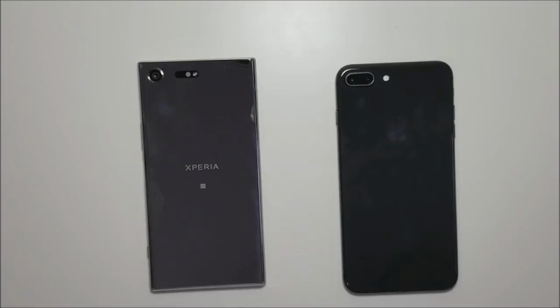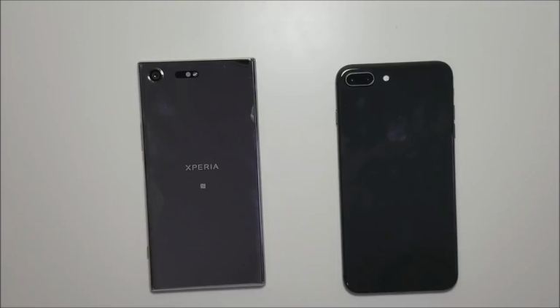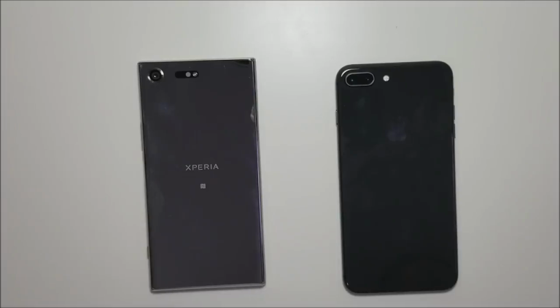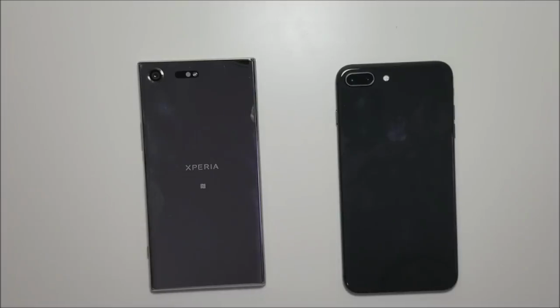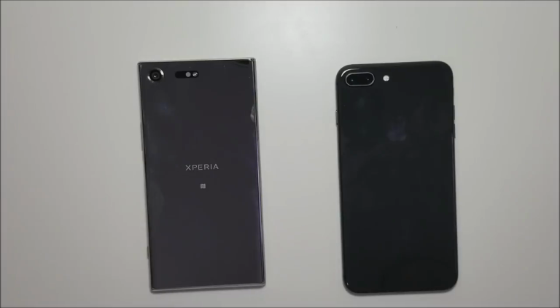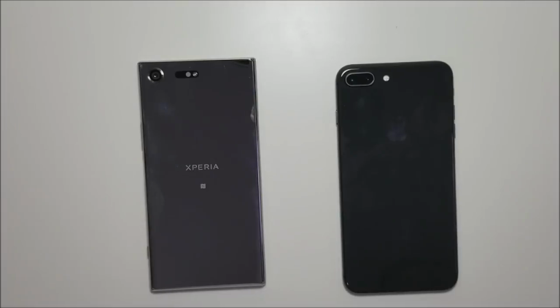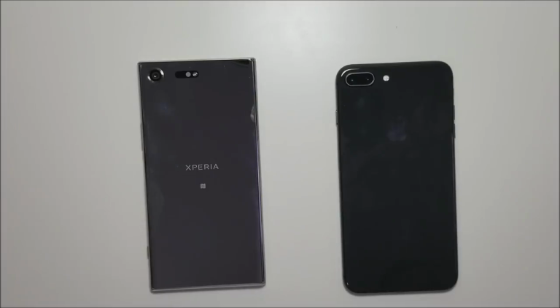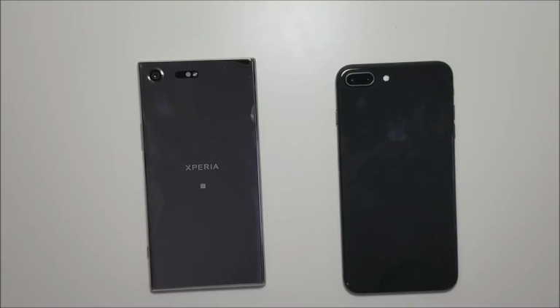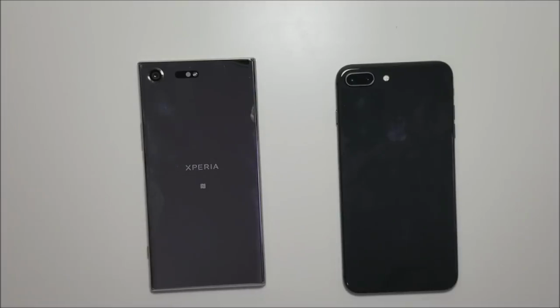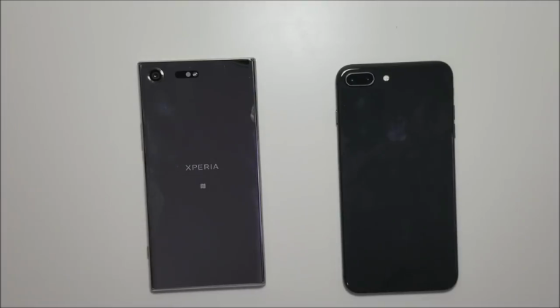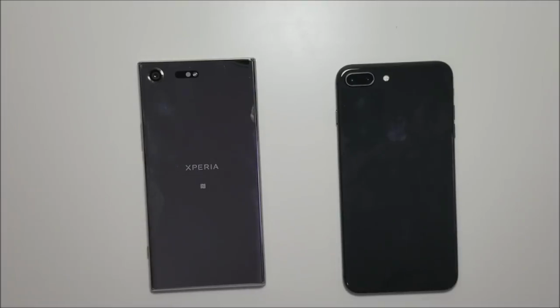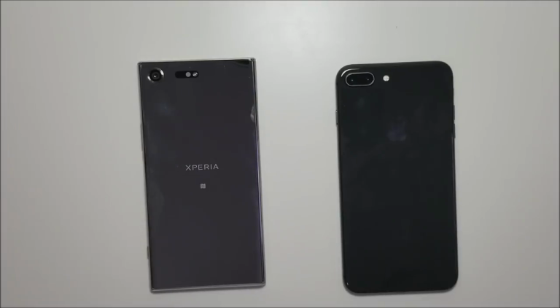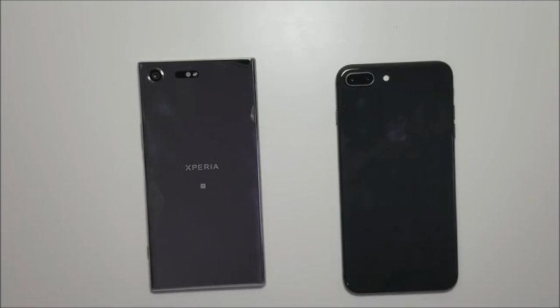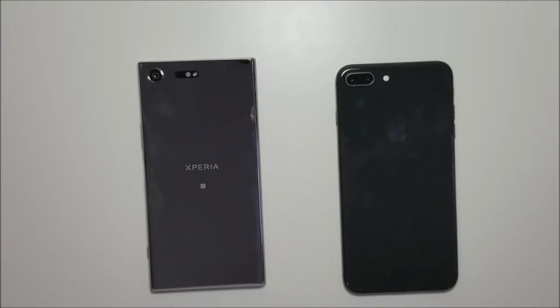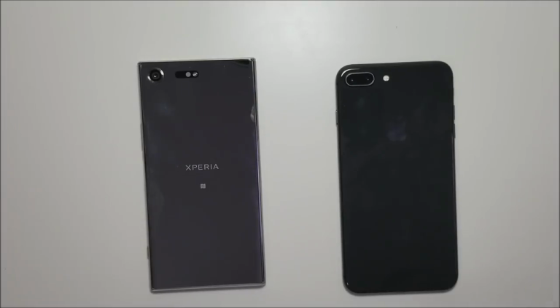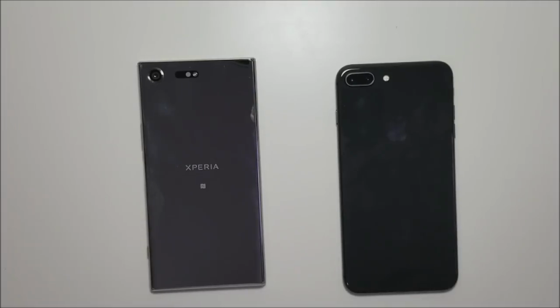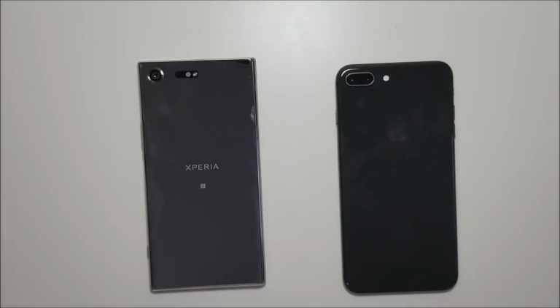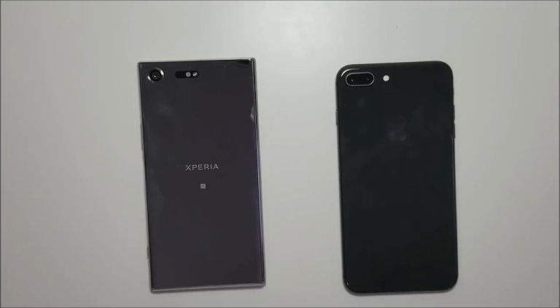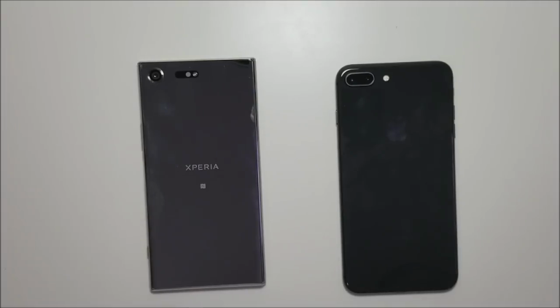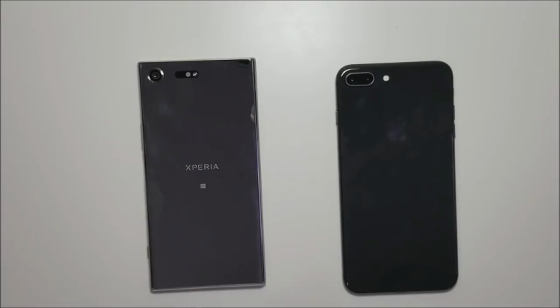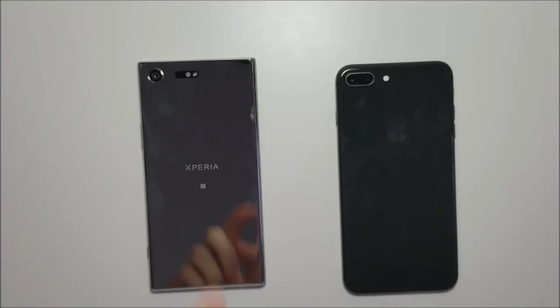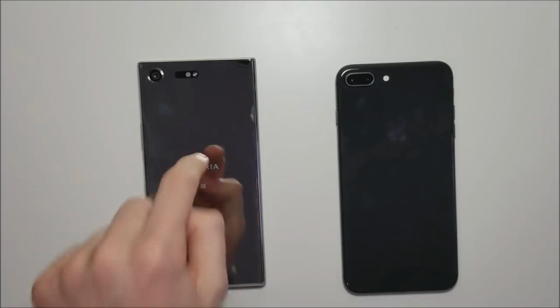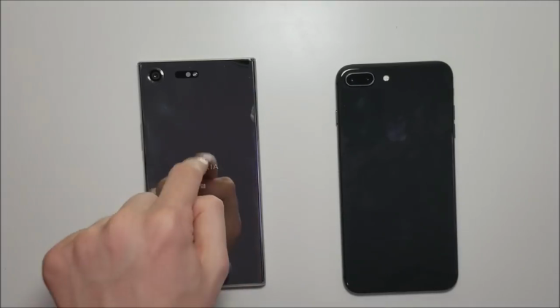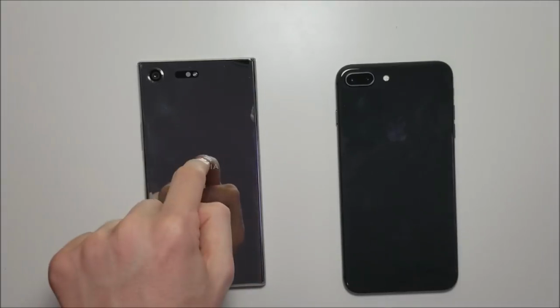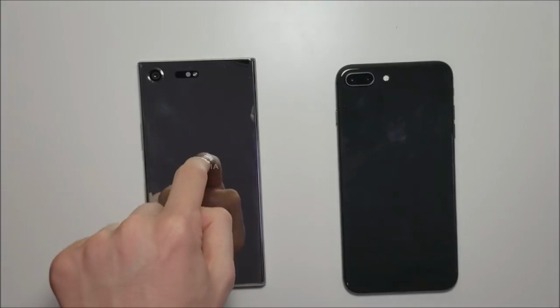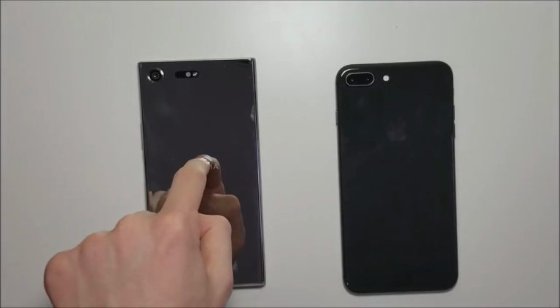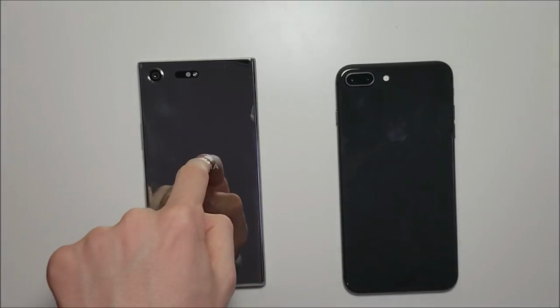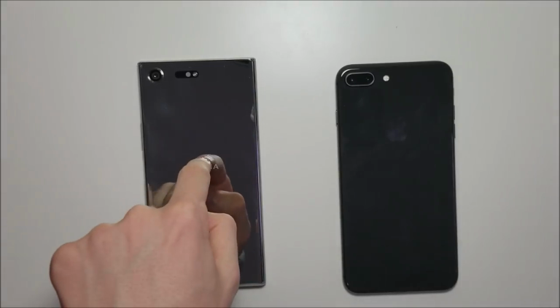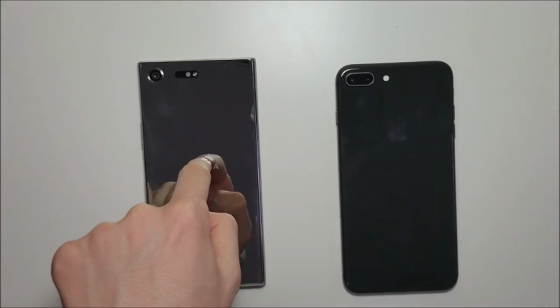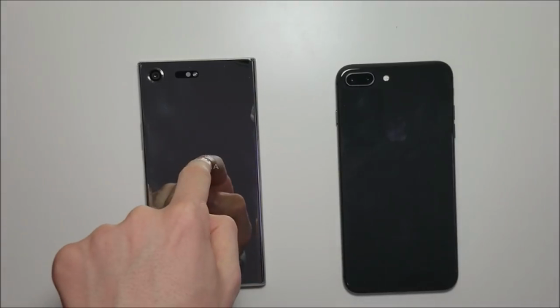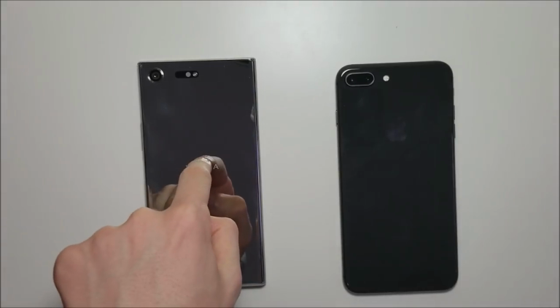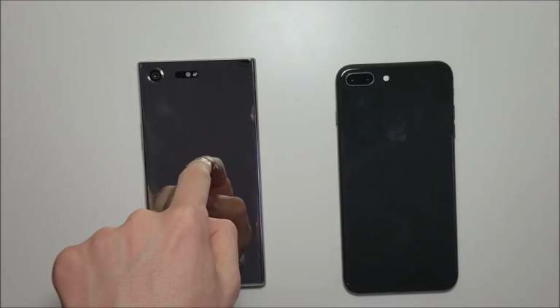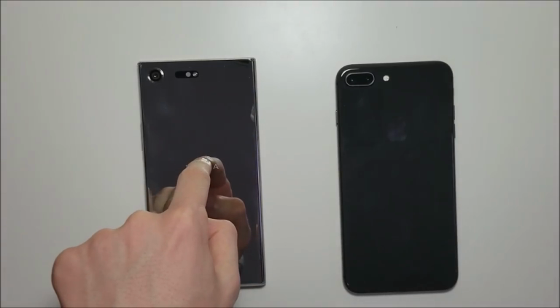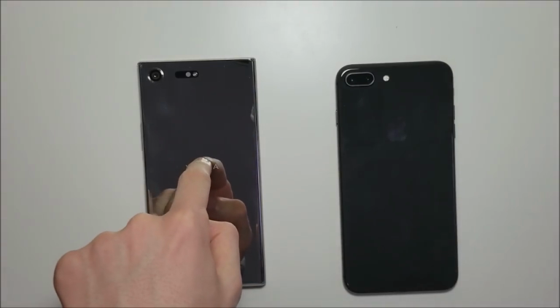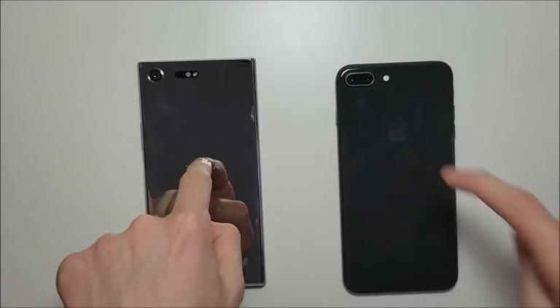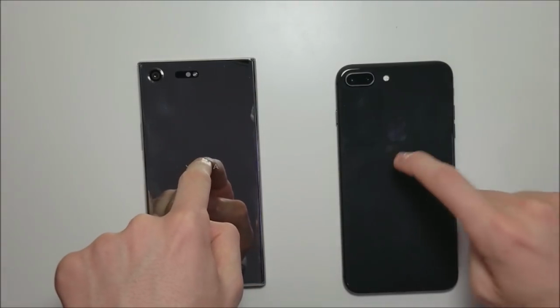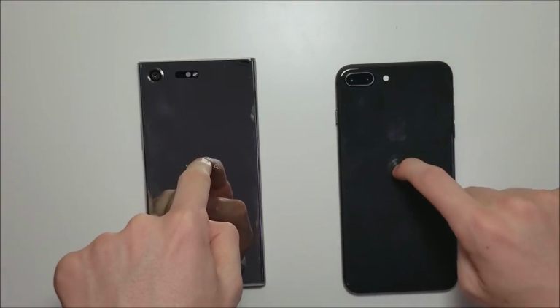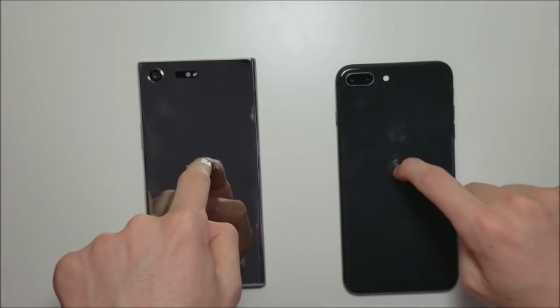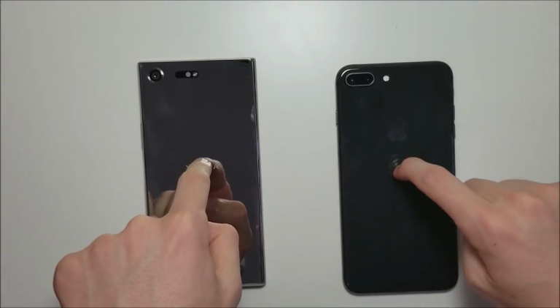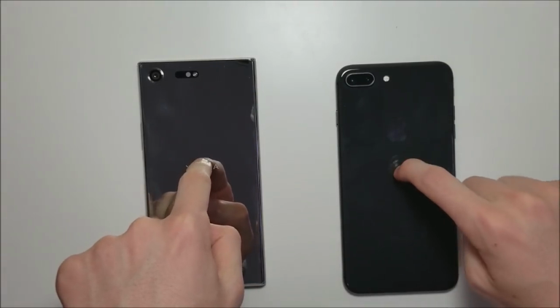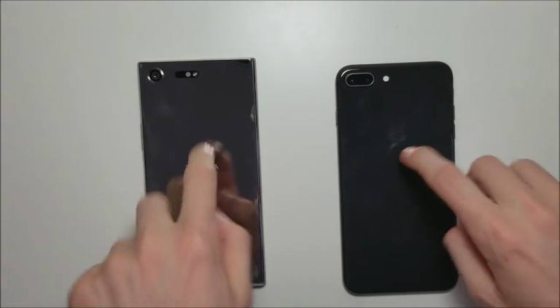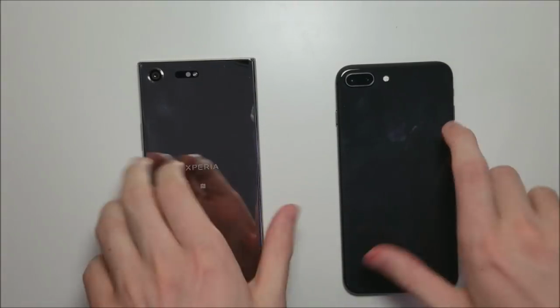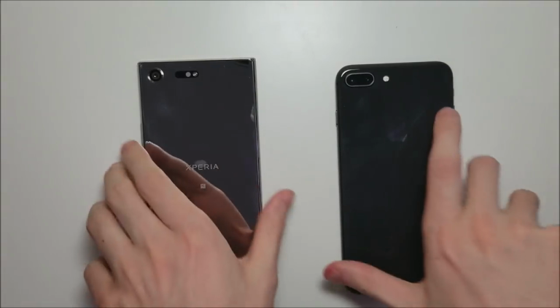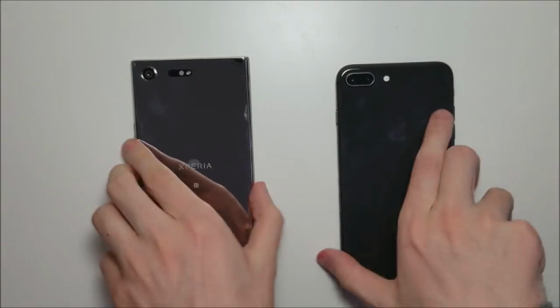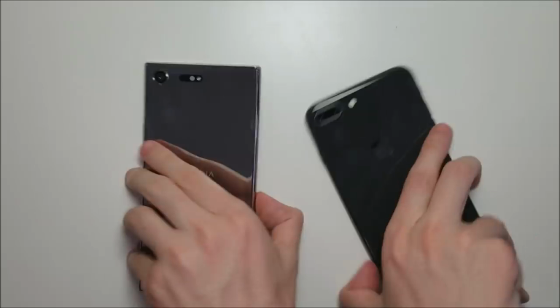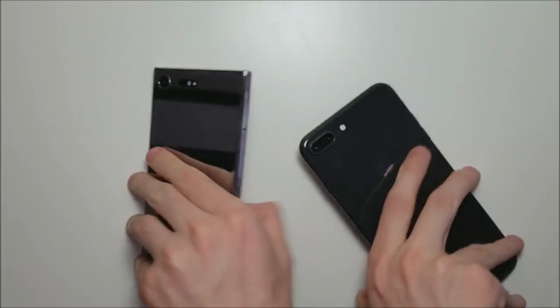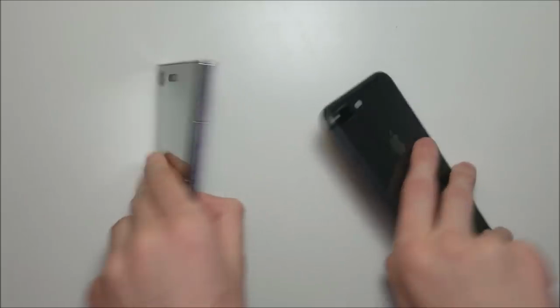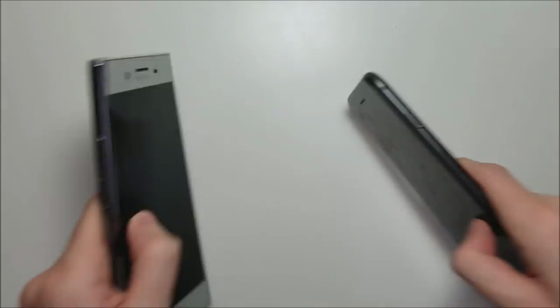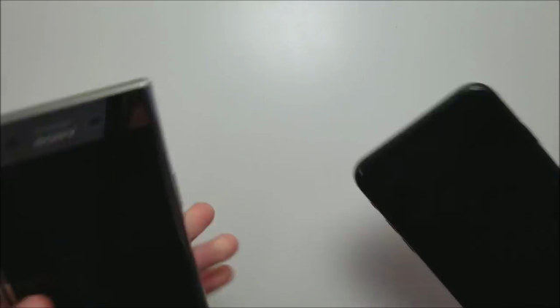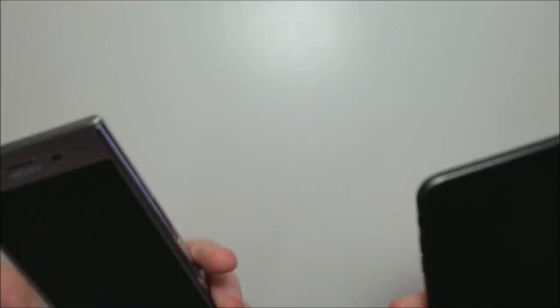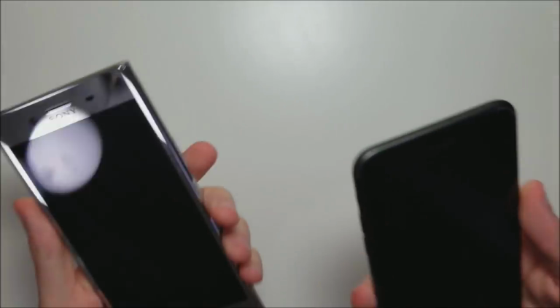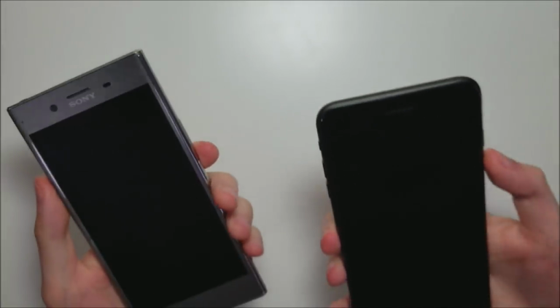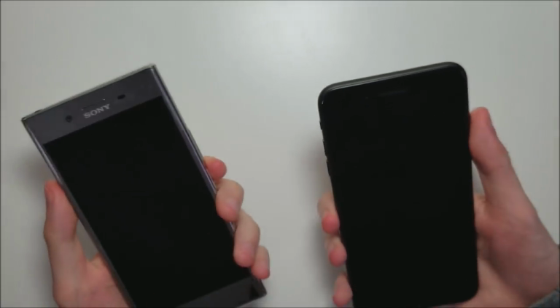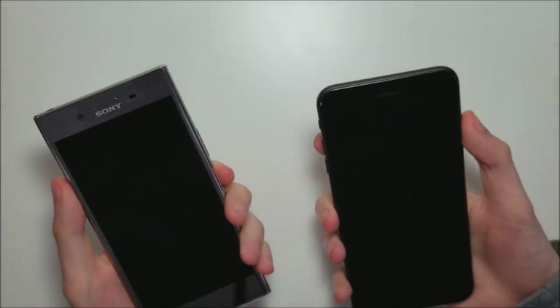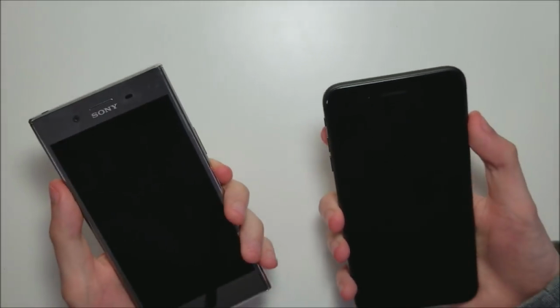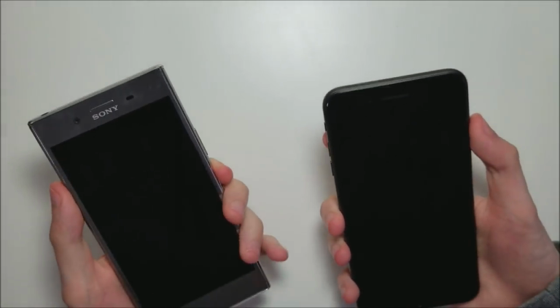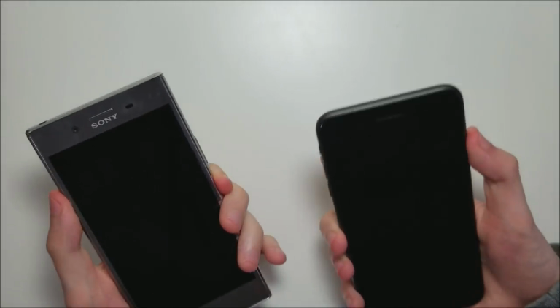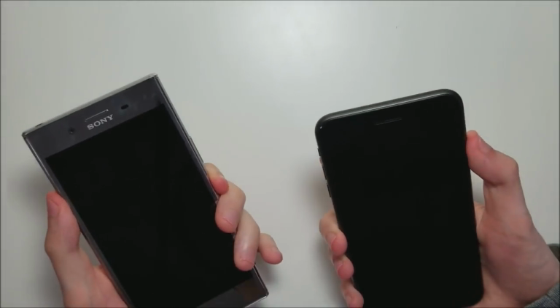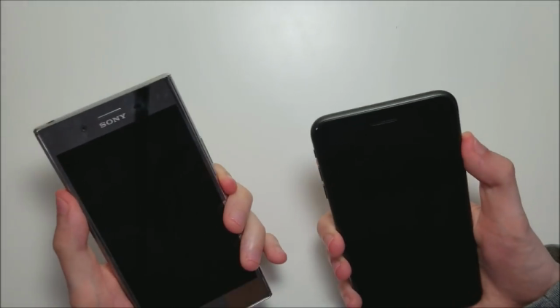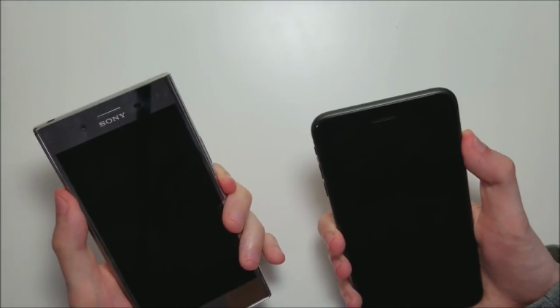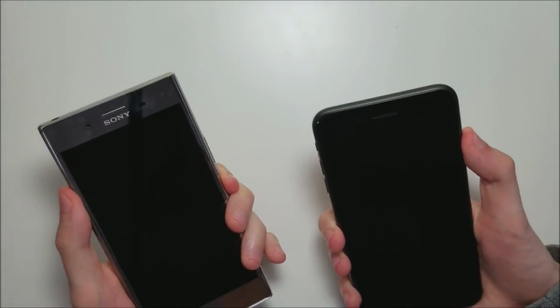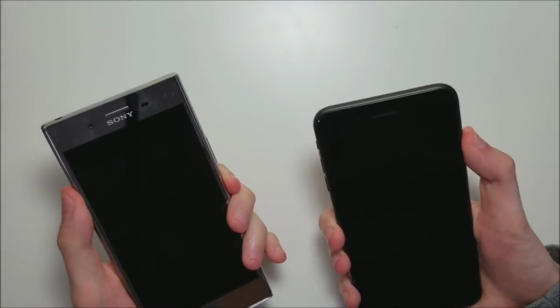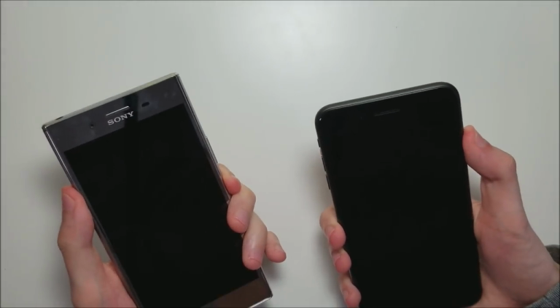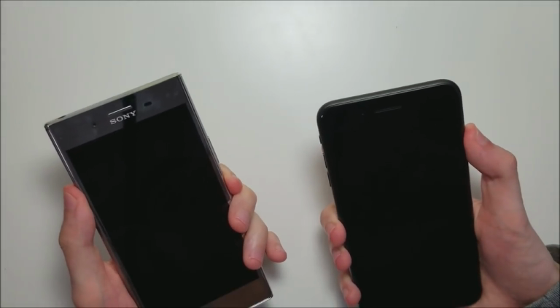This is it — the matchup a lot of you have been waiting for: the Sony Xperia XZ Premium against the iPhone 8 Plus. And let's get right to it.